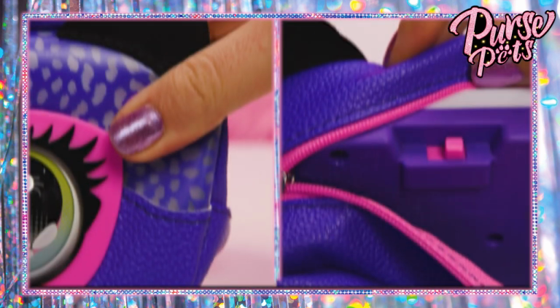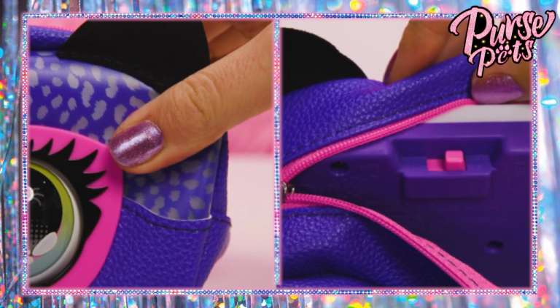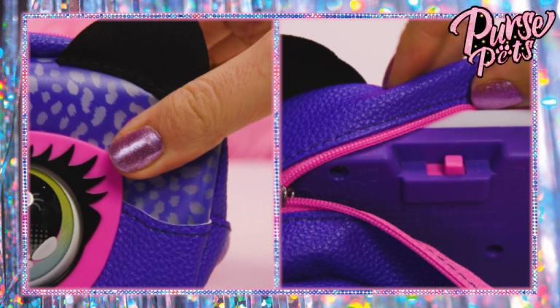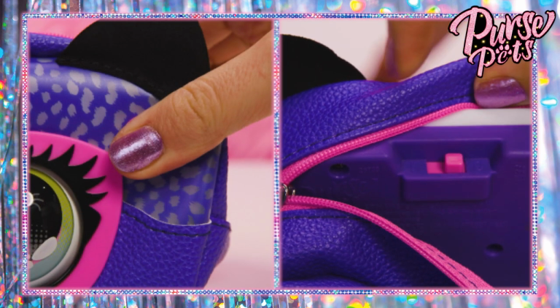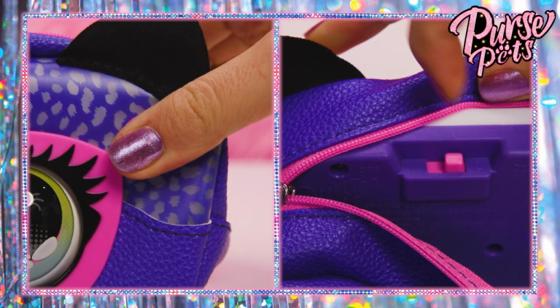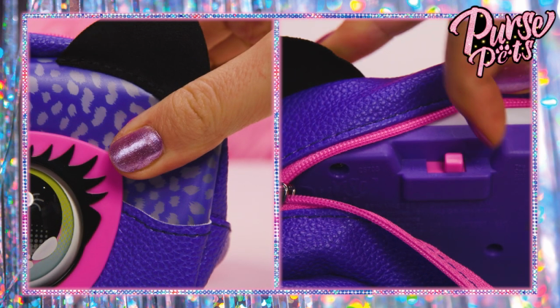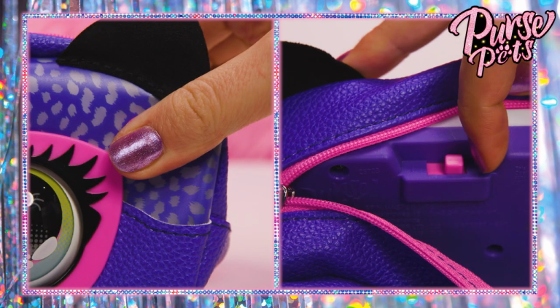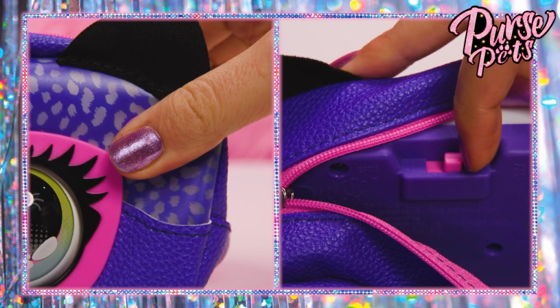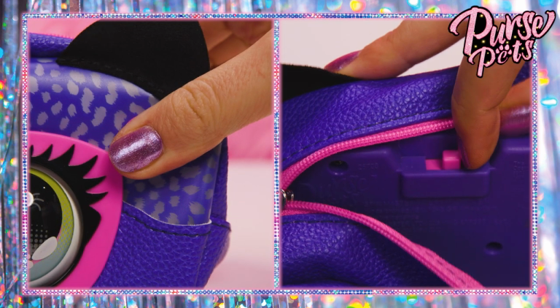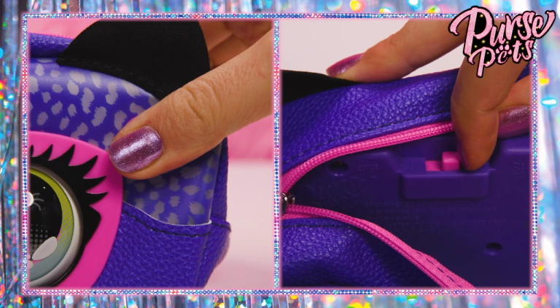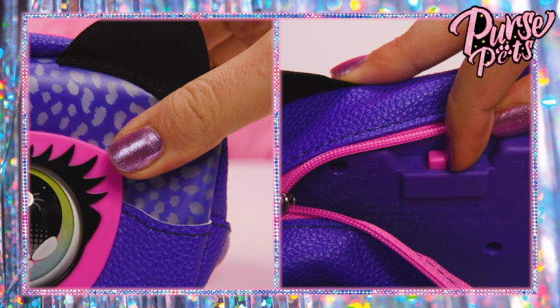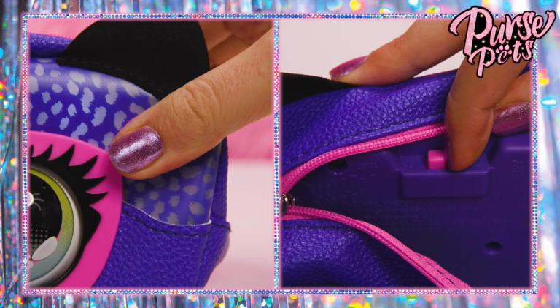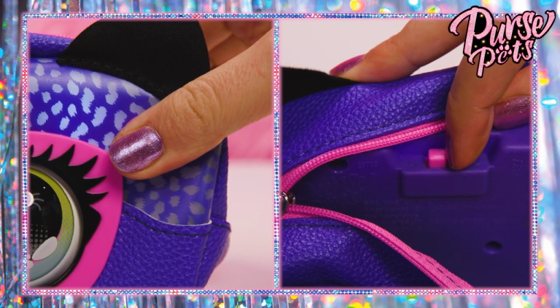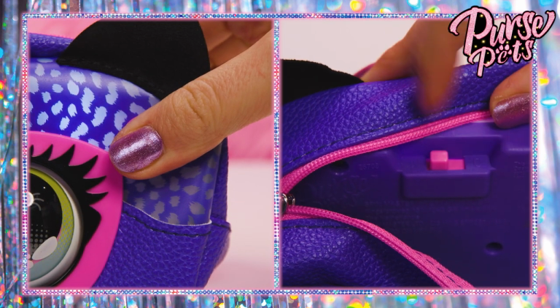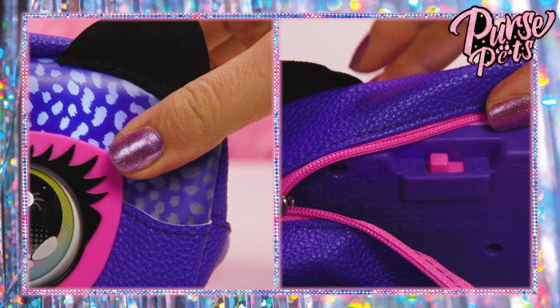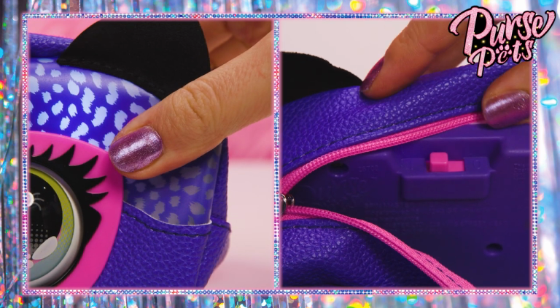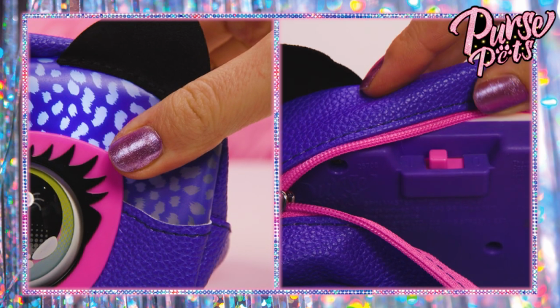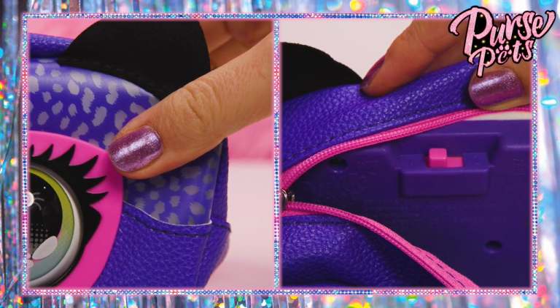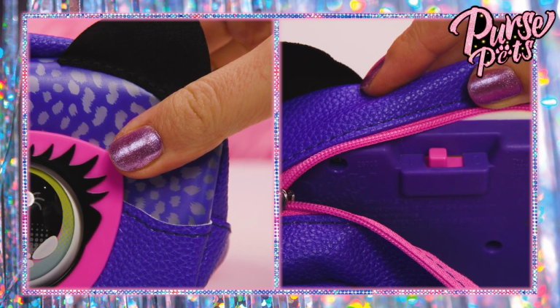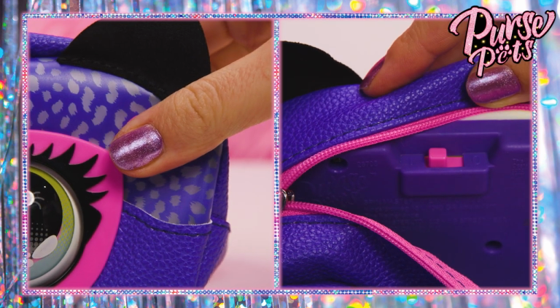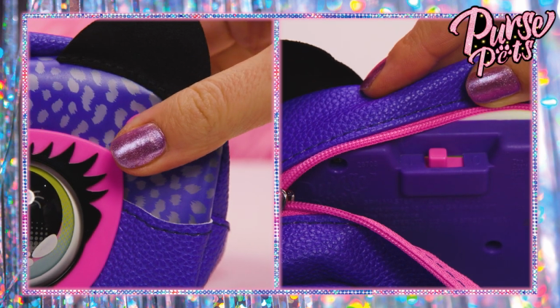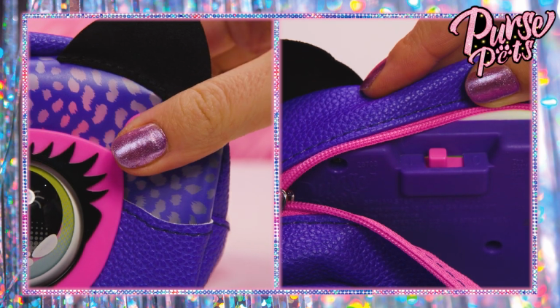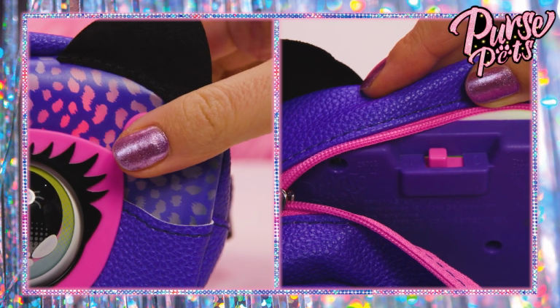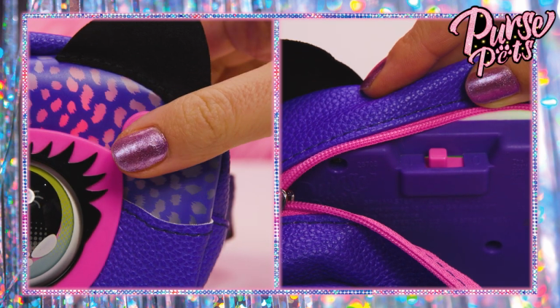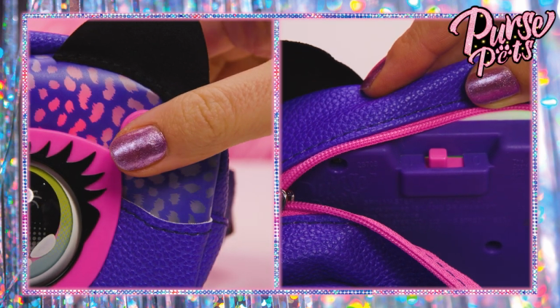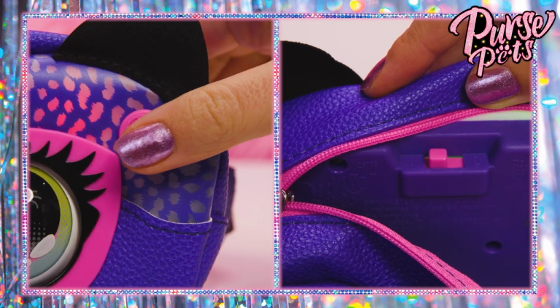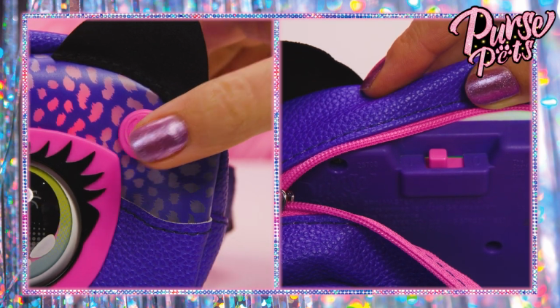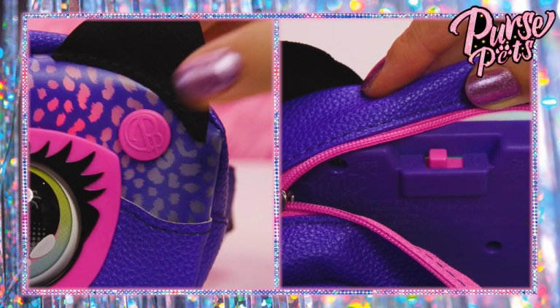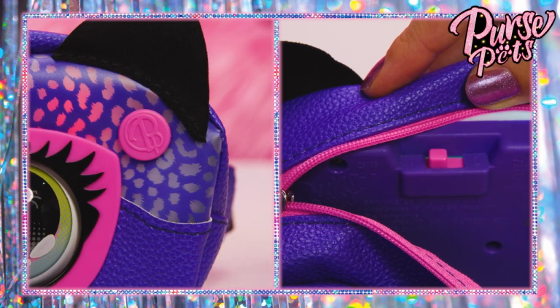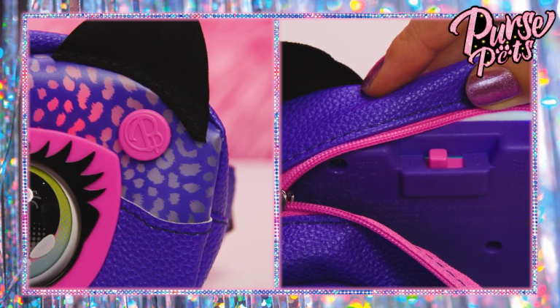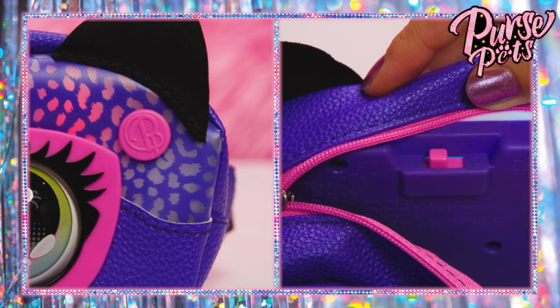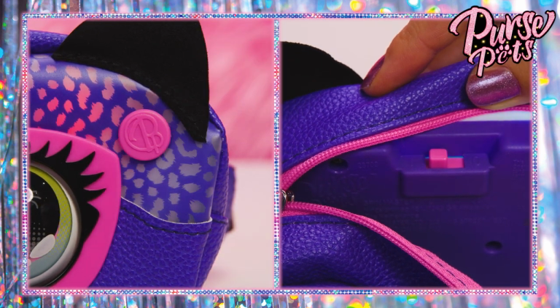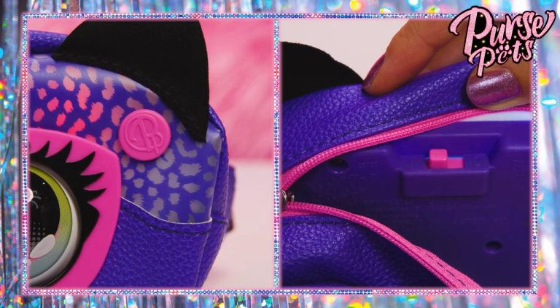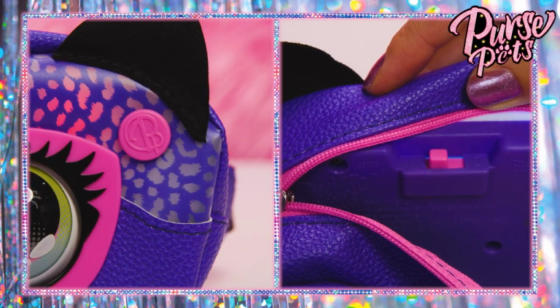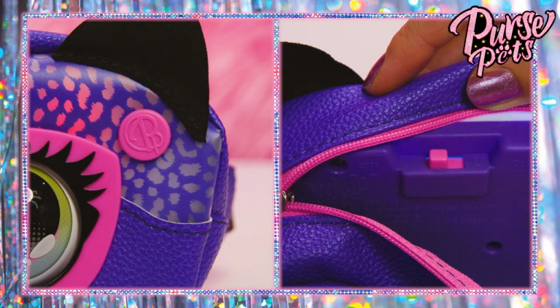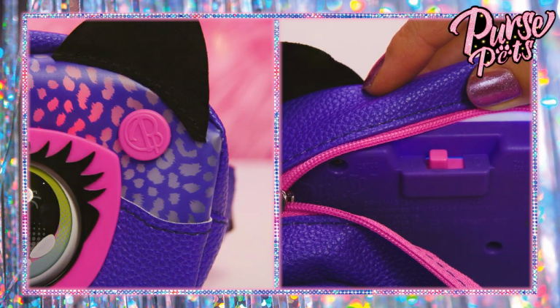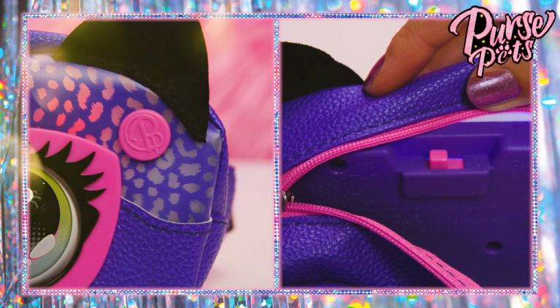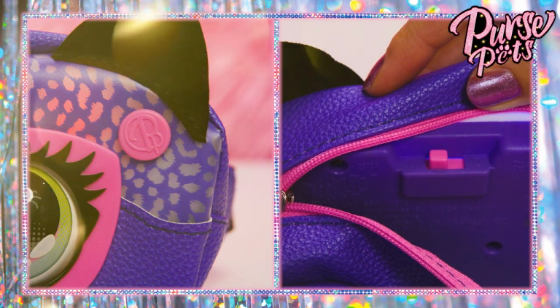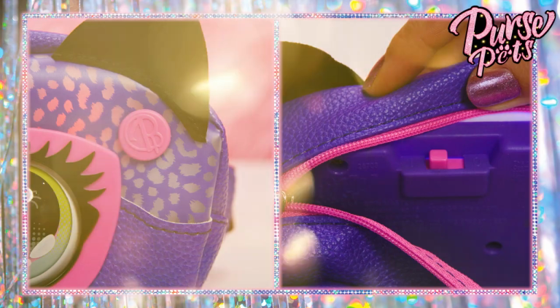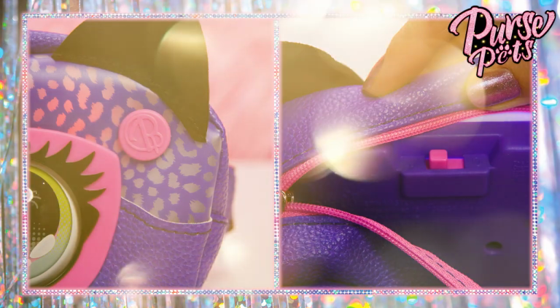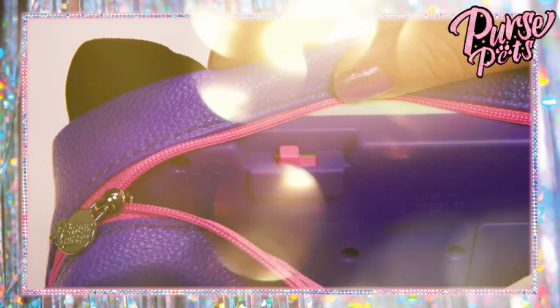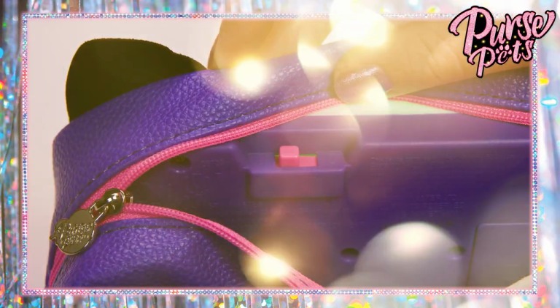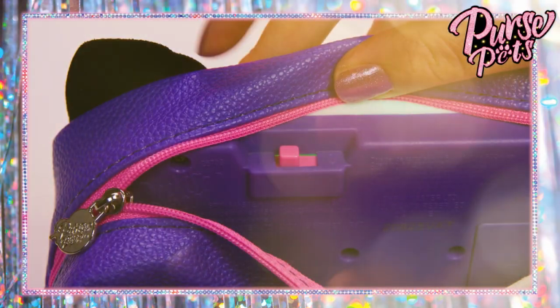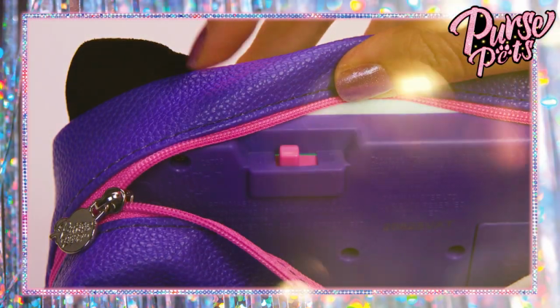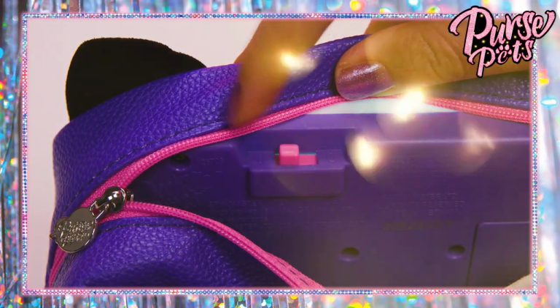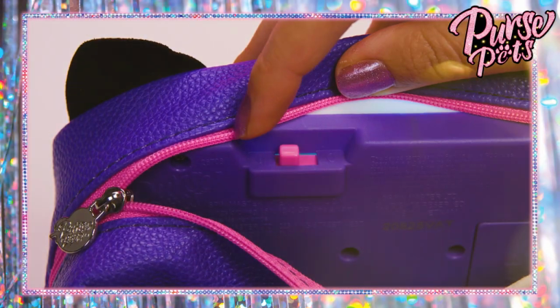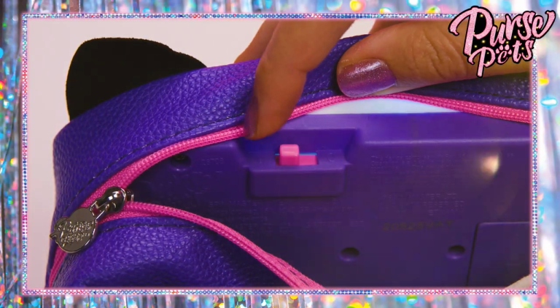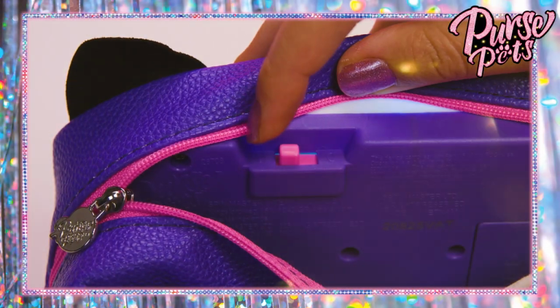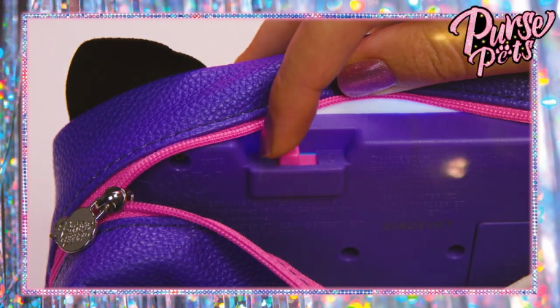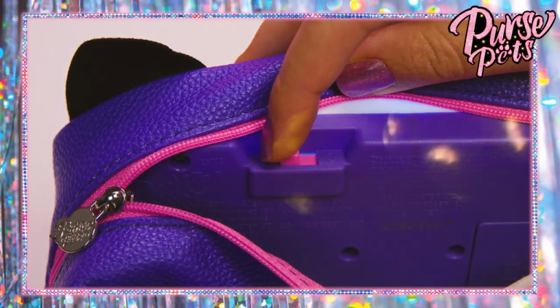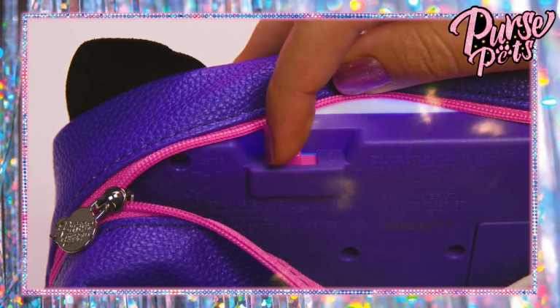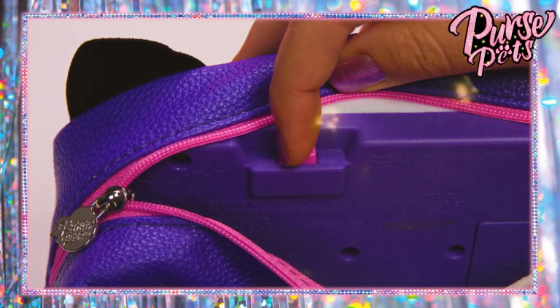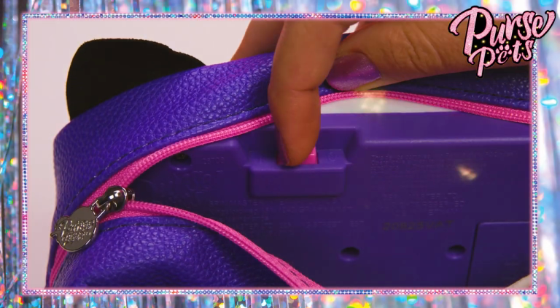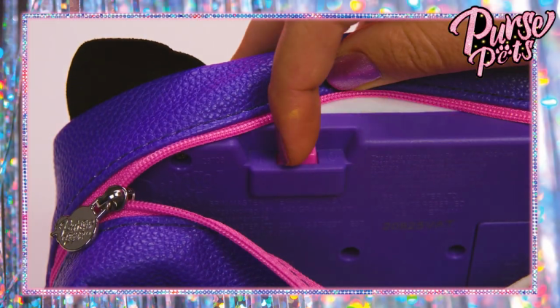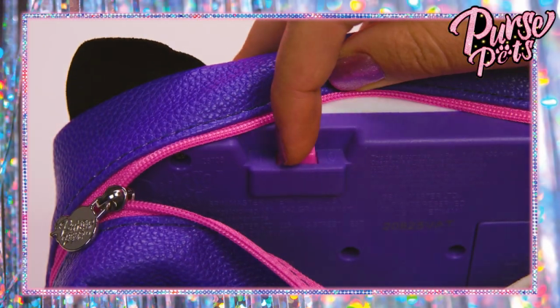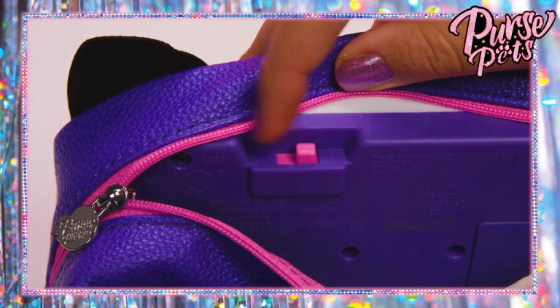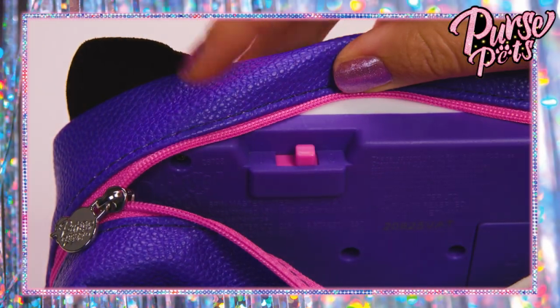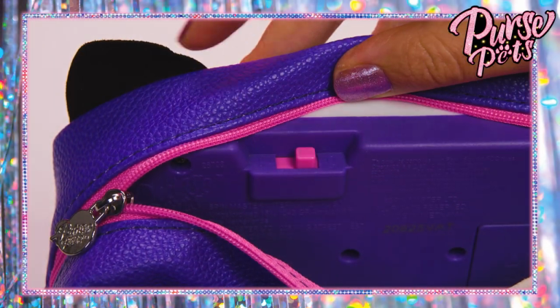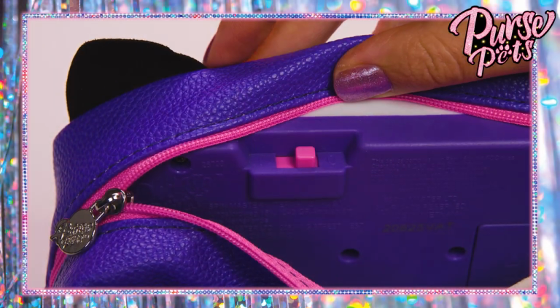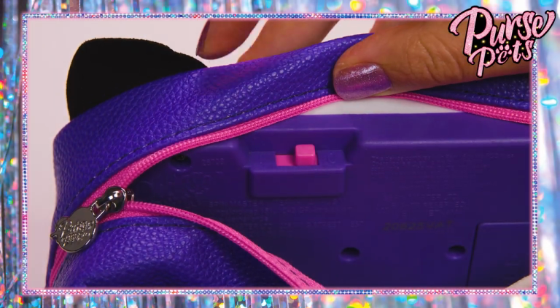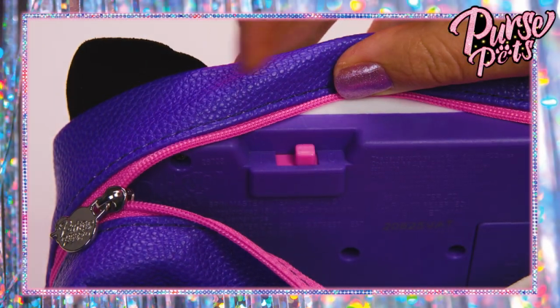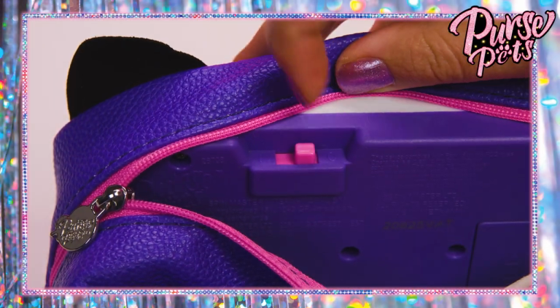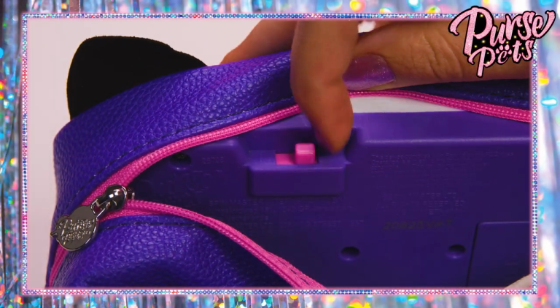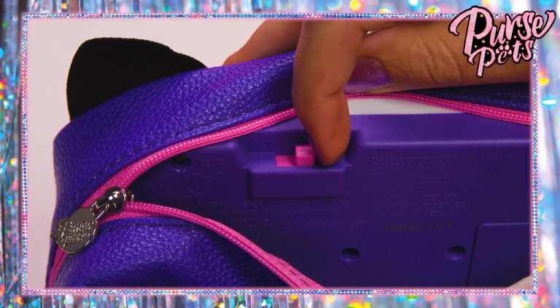To mute her, just hold the insignia button here at the same time you turn her on. To unmute her, just turn your Purse Pets off and then on again.